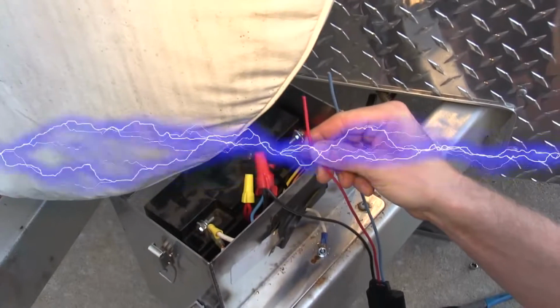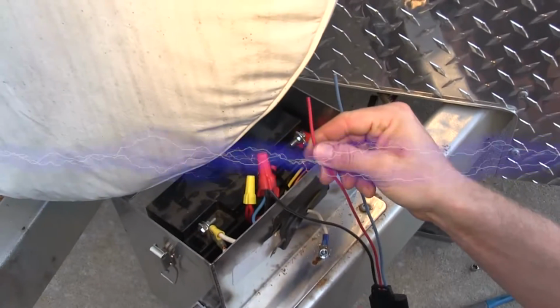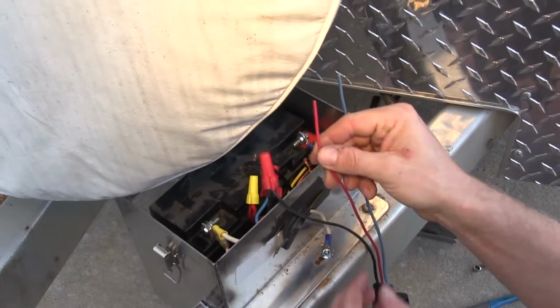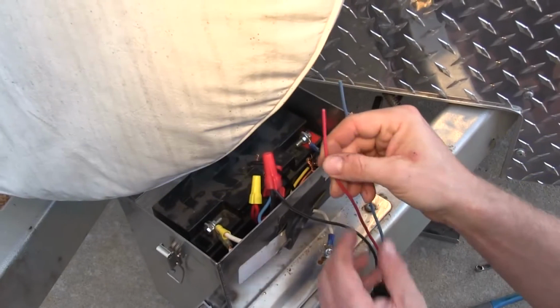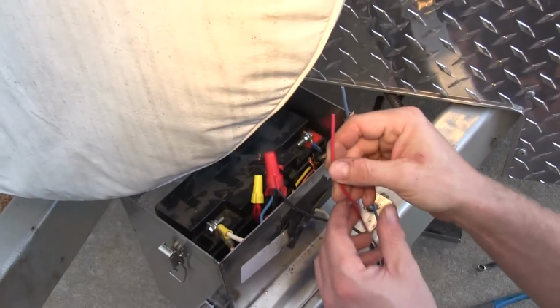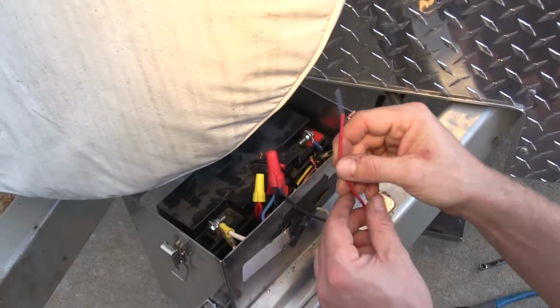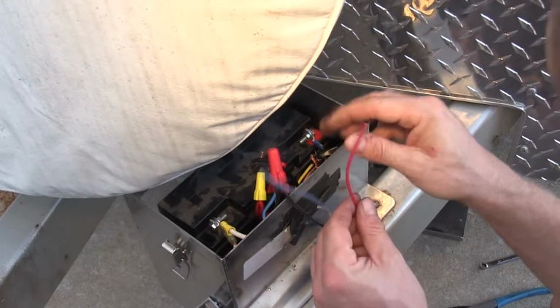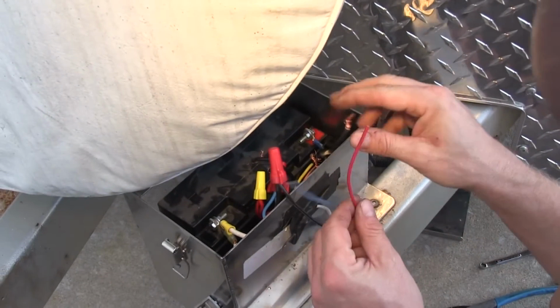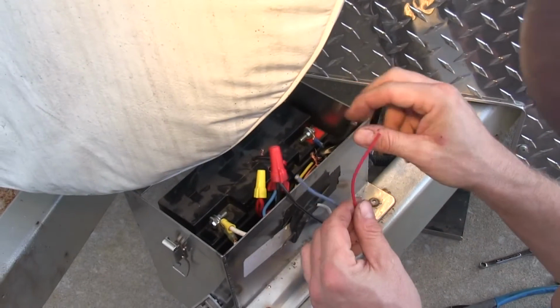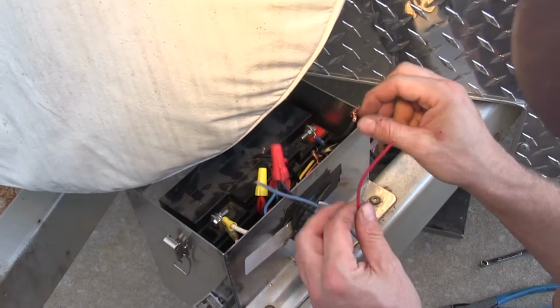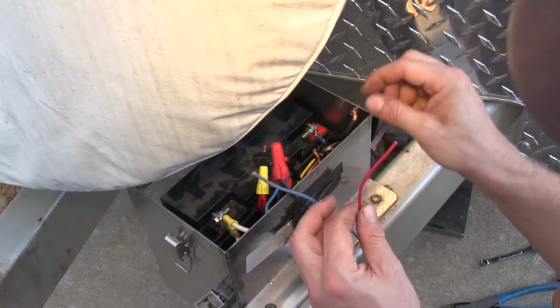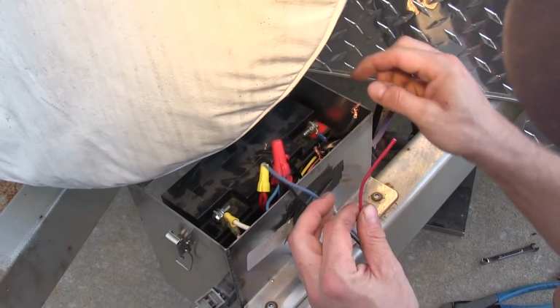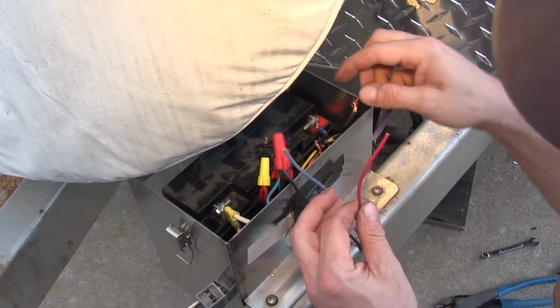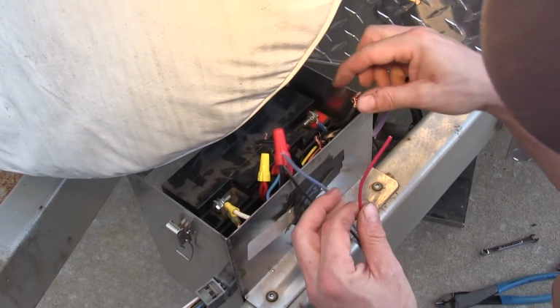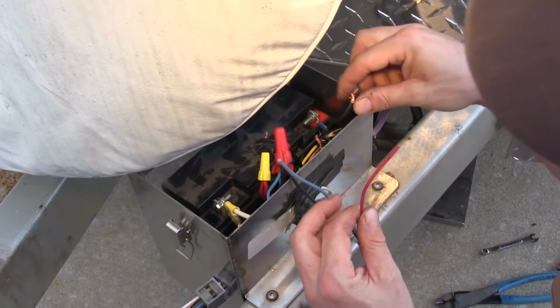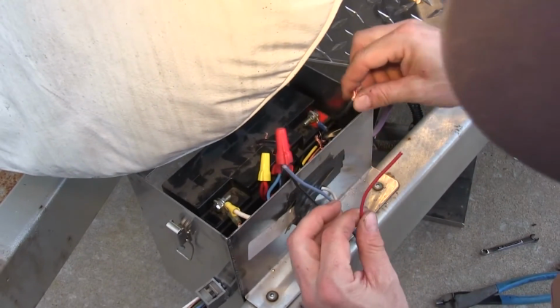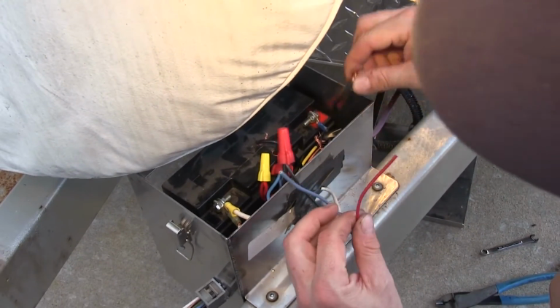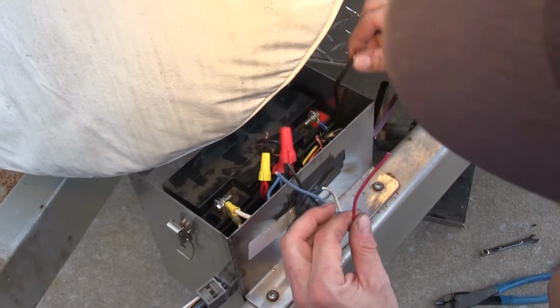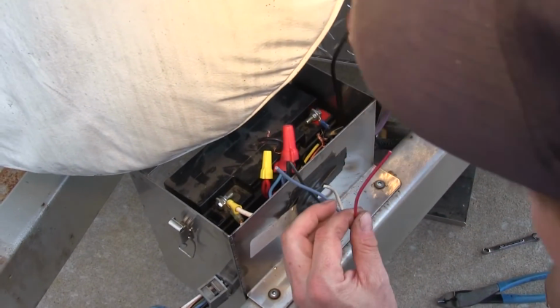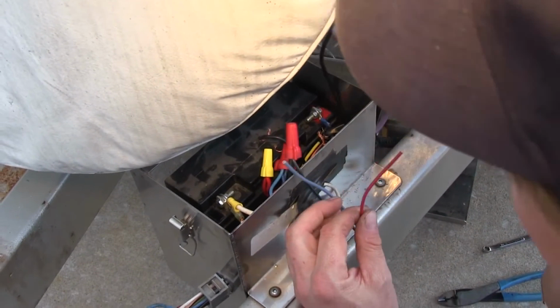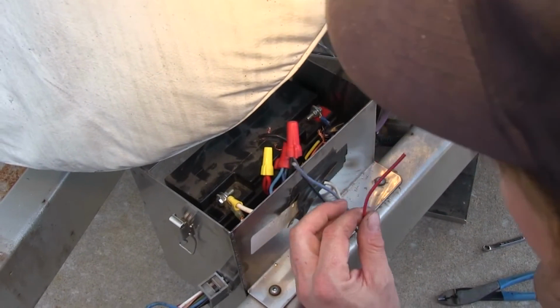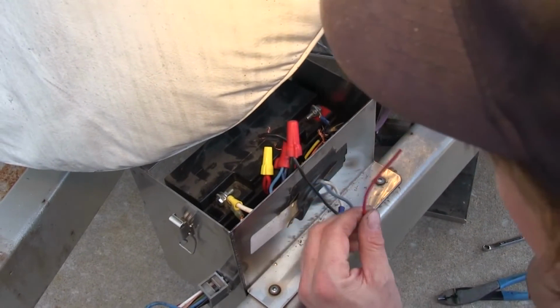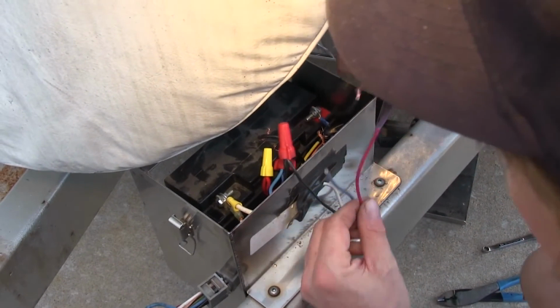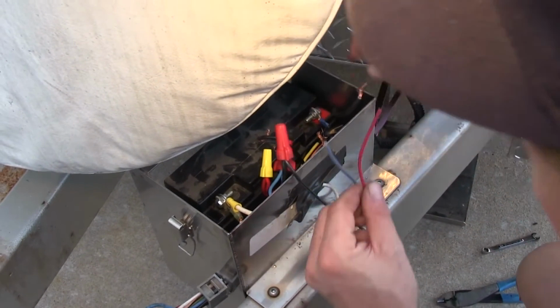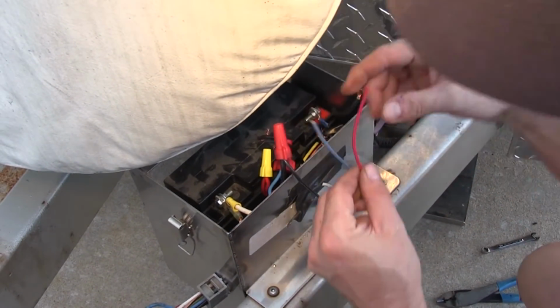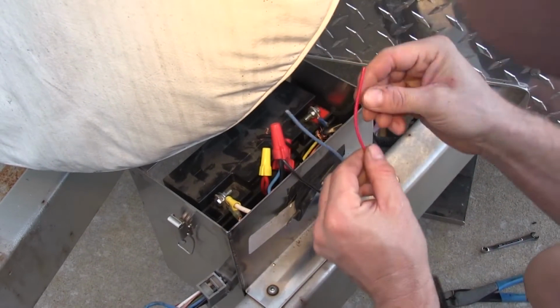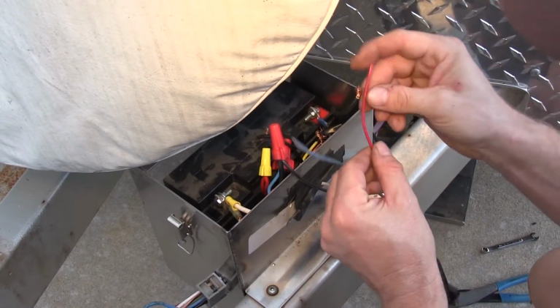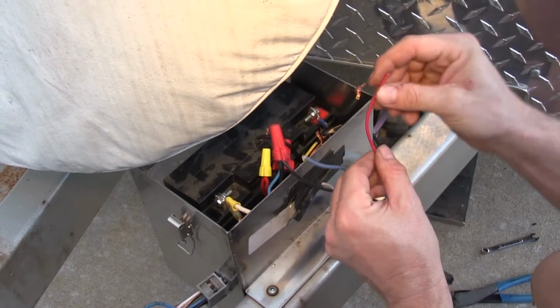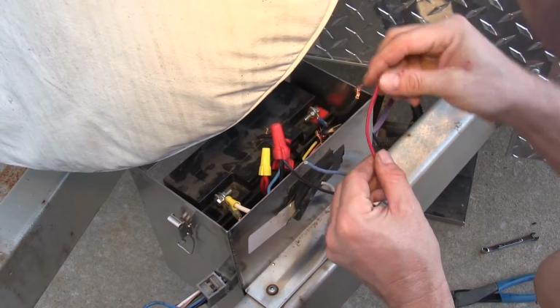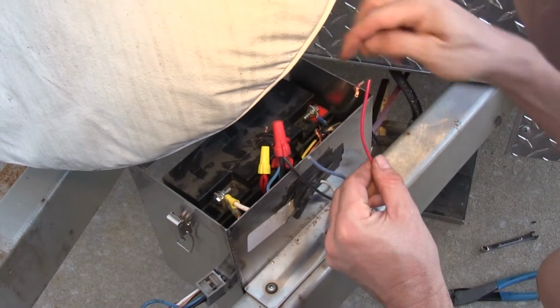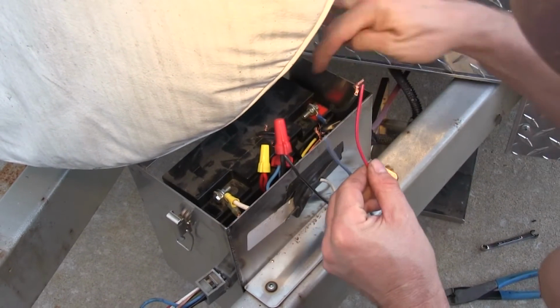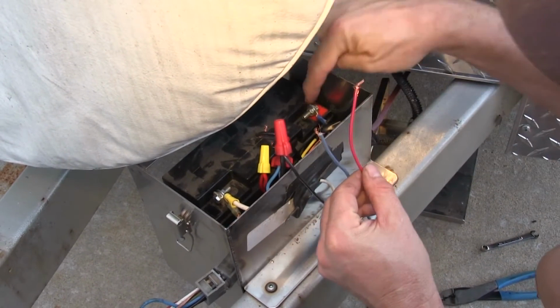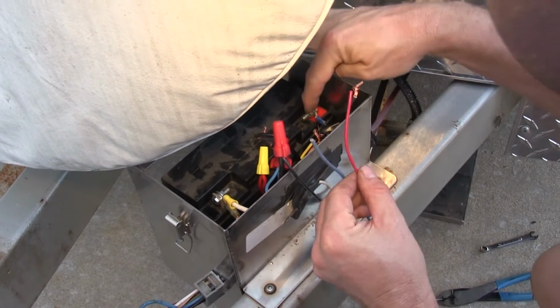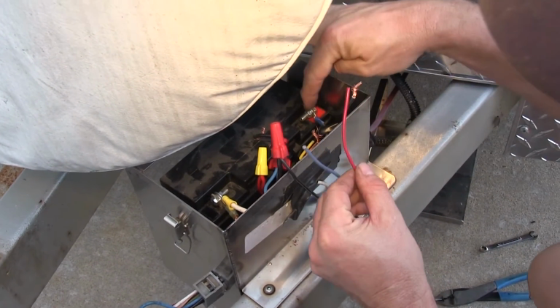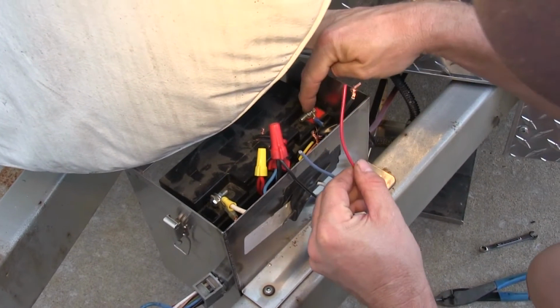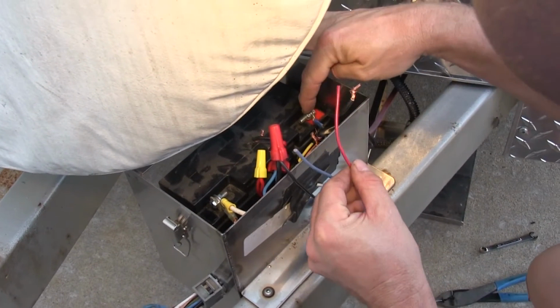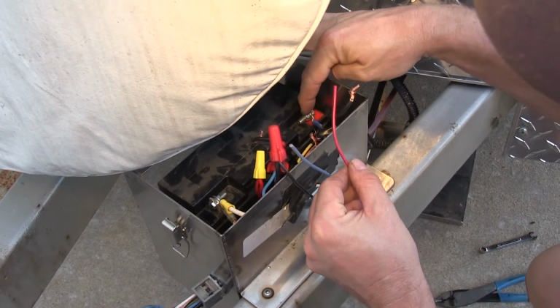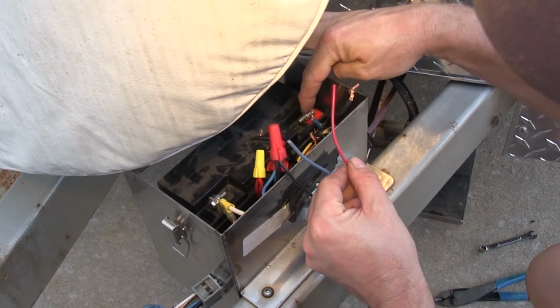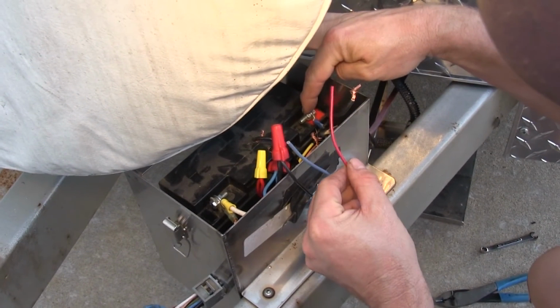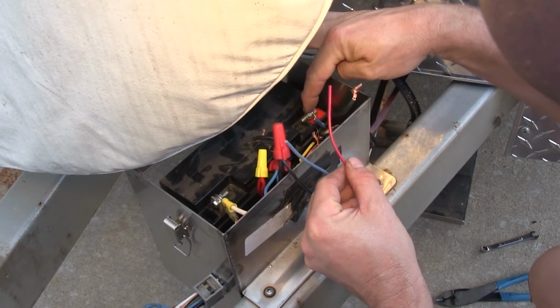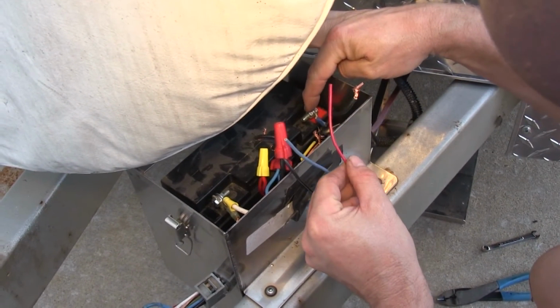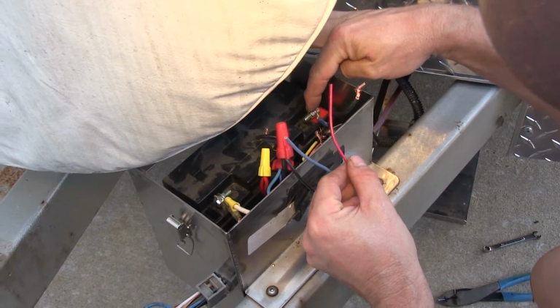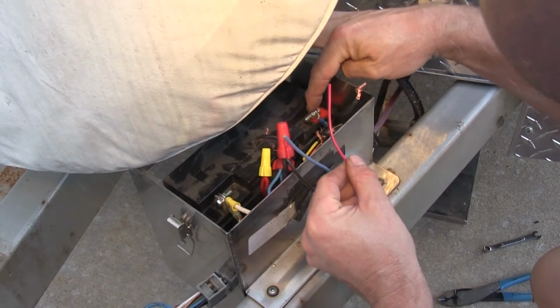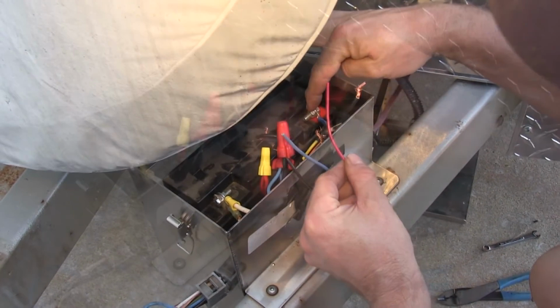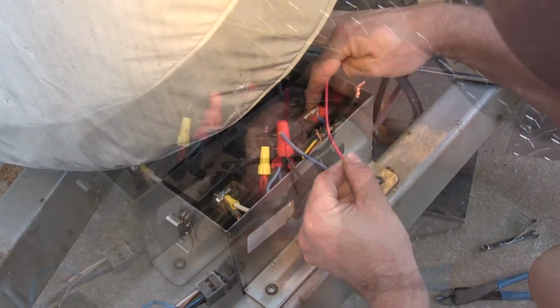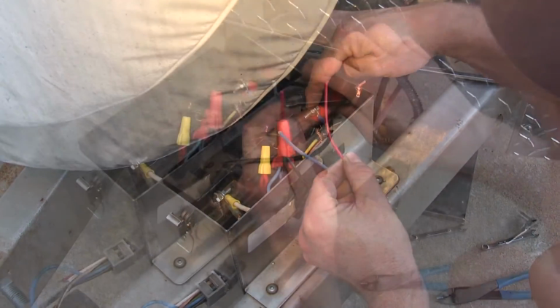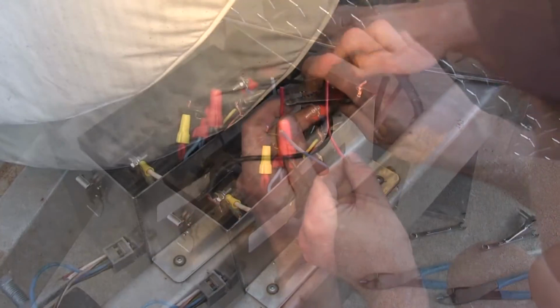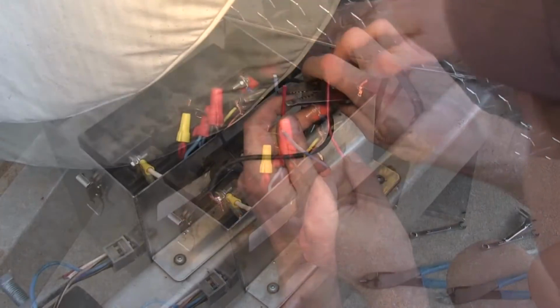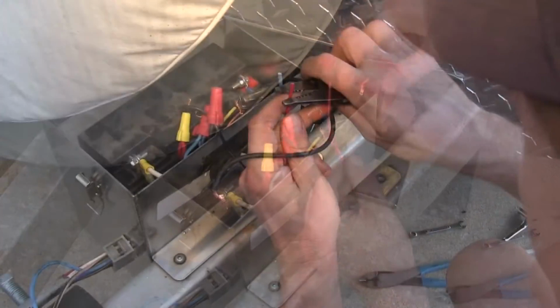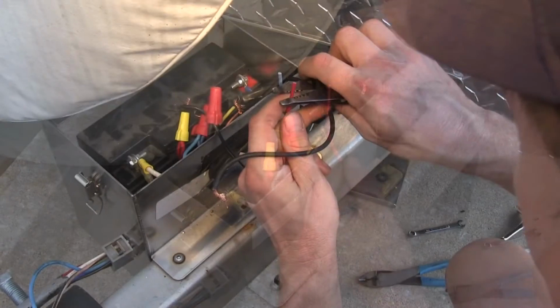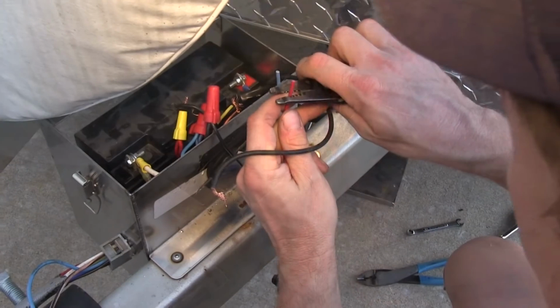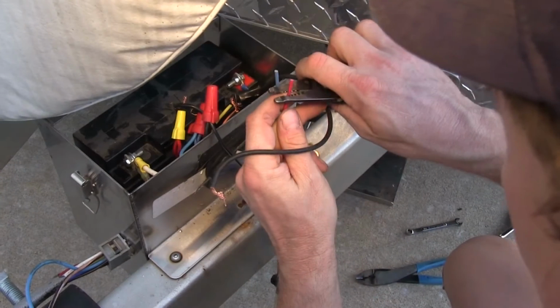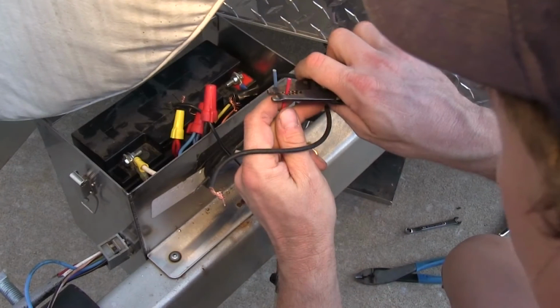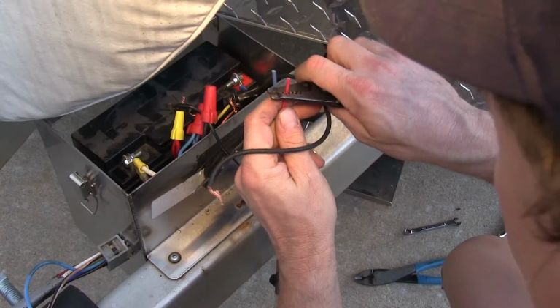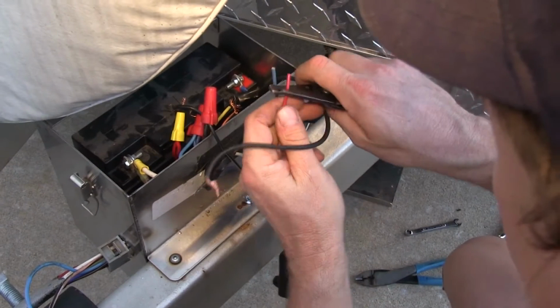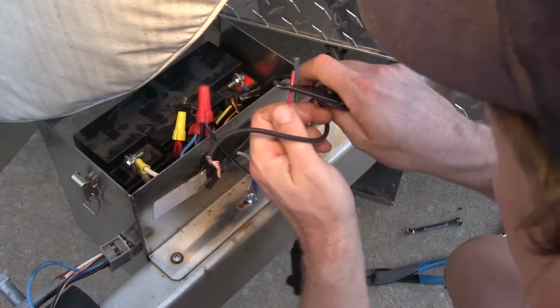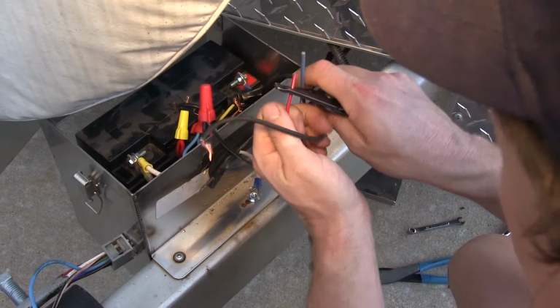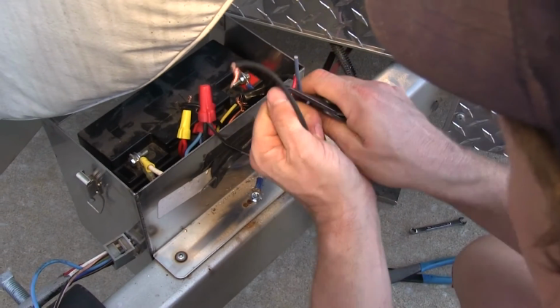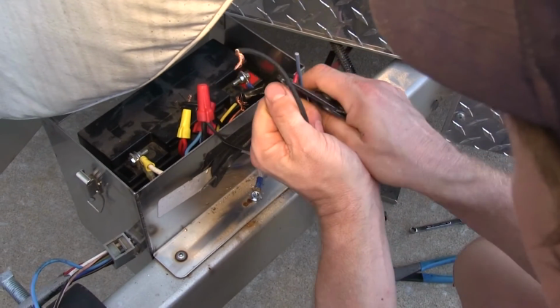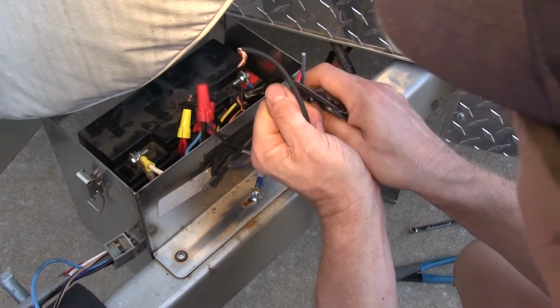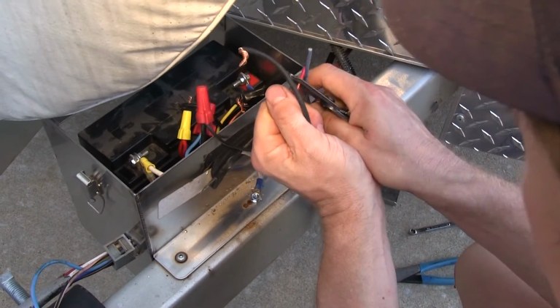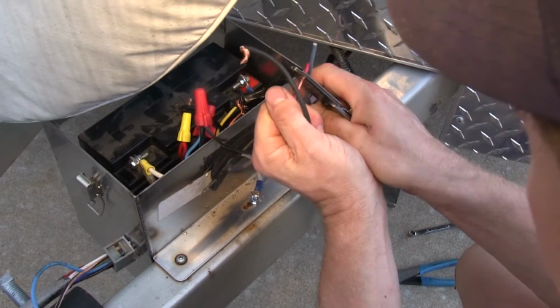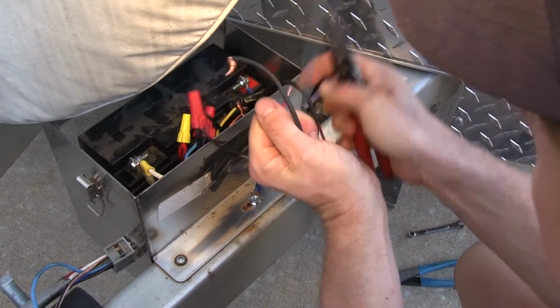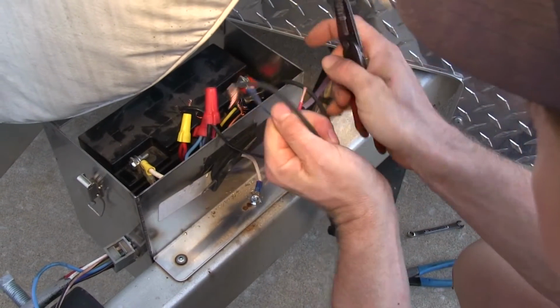Next we'll go ahead and take the red wire, and we'll hook that up to the battery on the trailer. By the way the battery will be getting a charge.